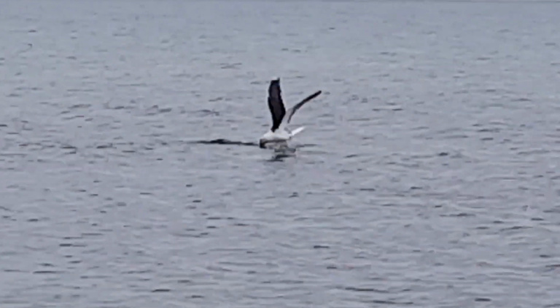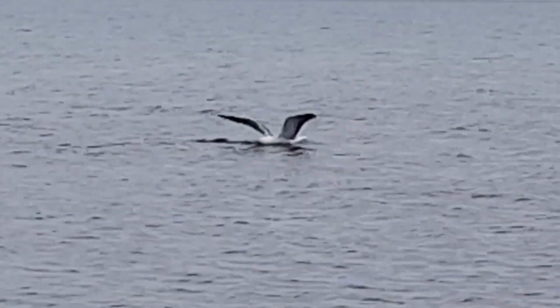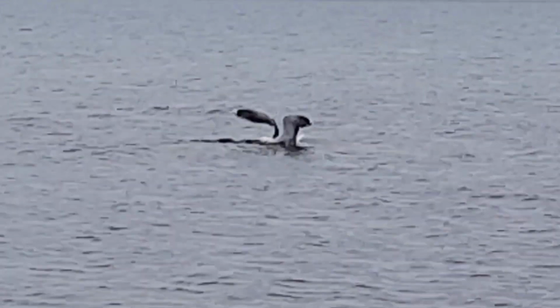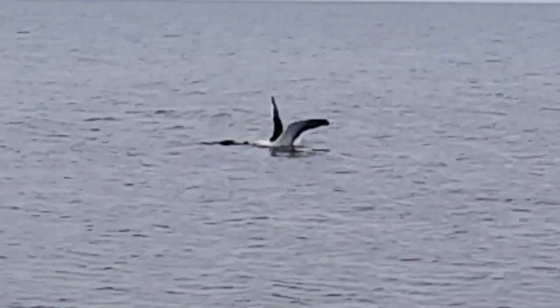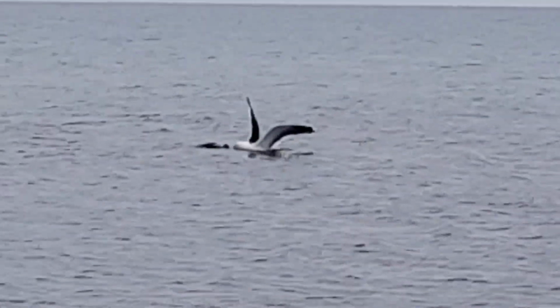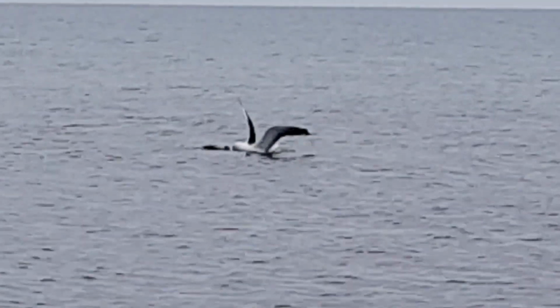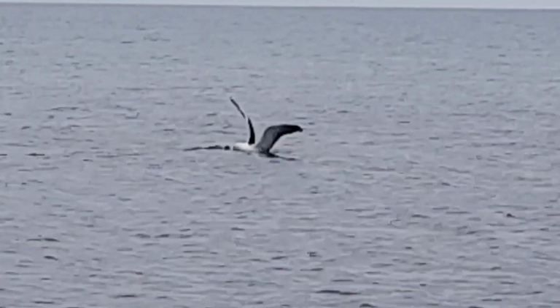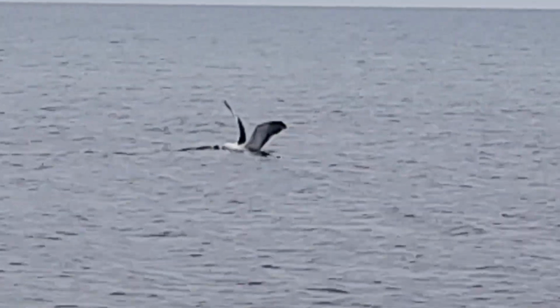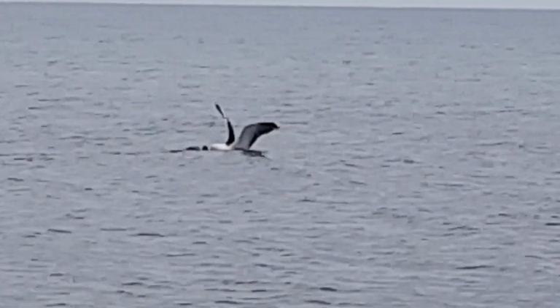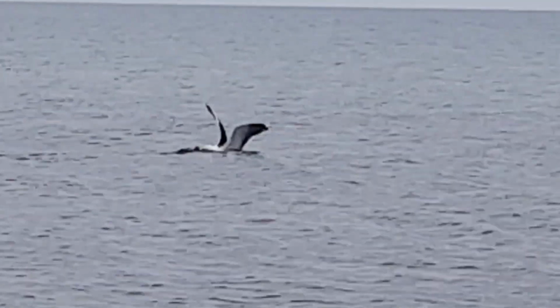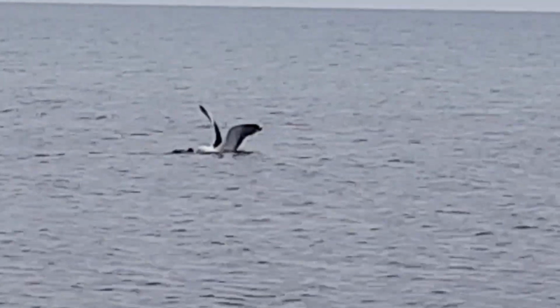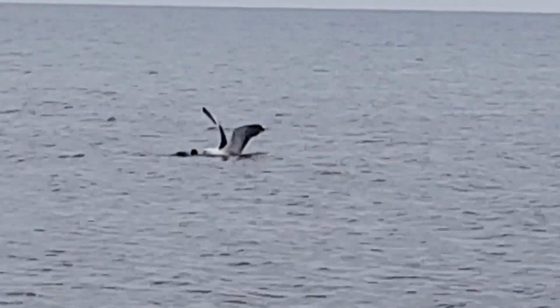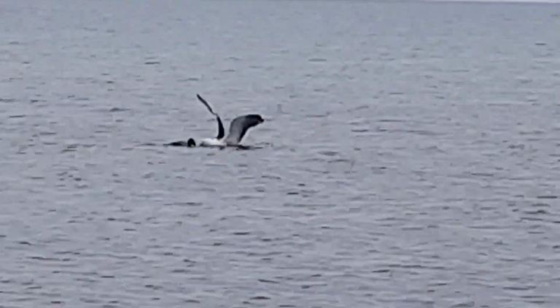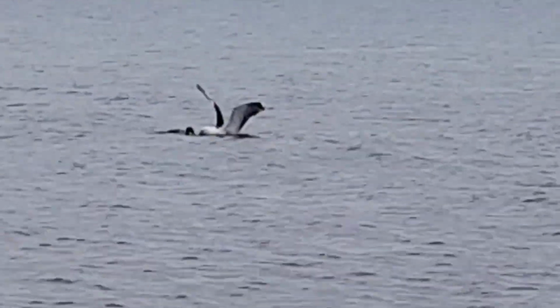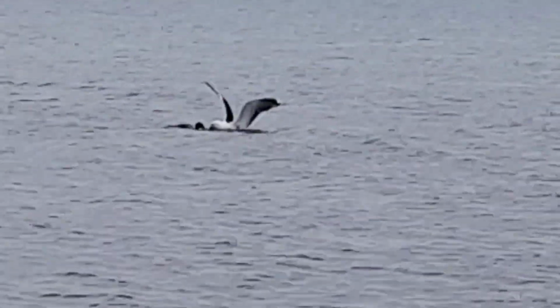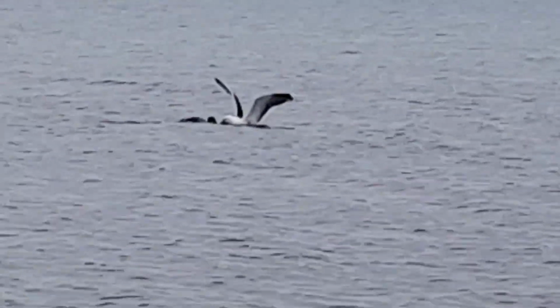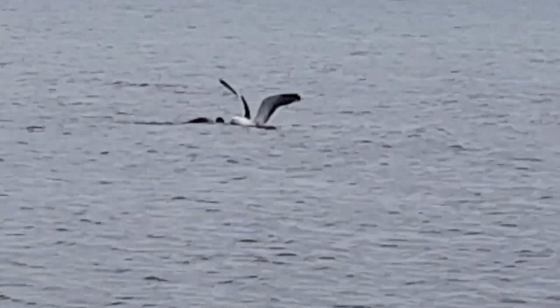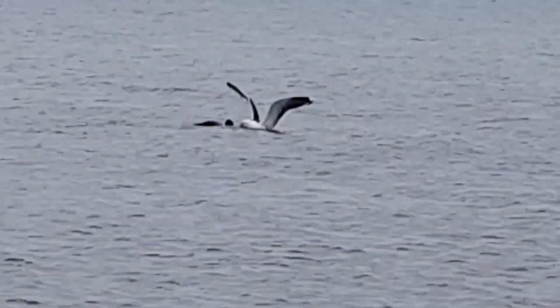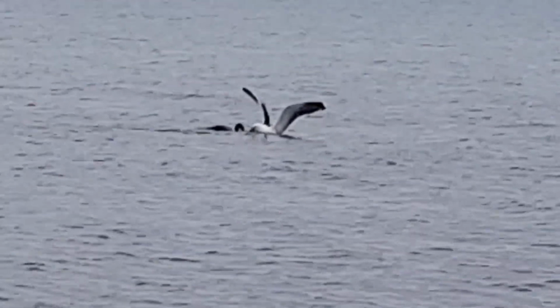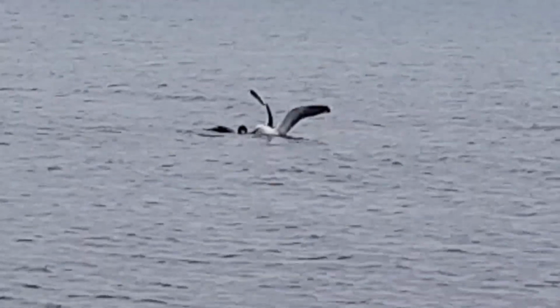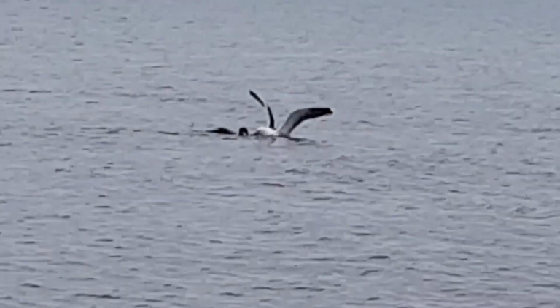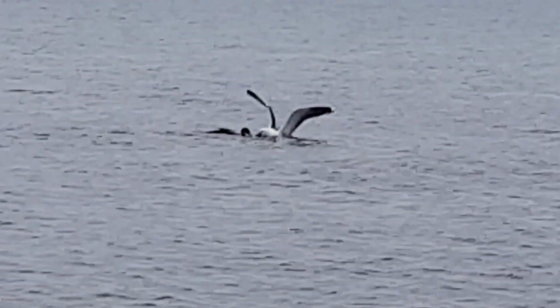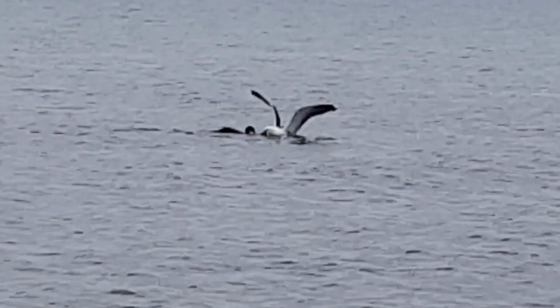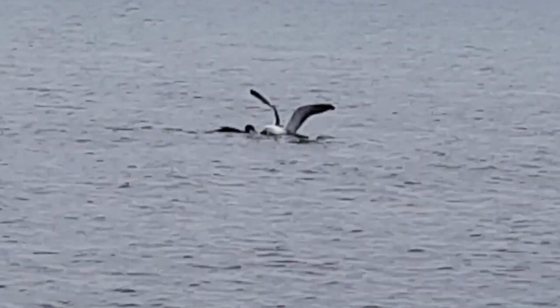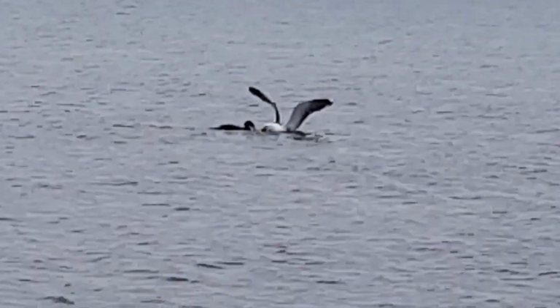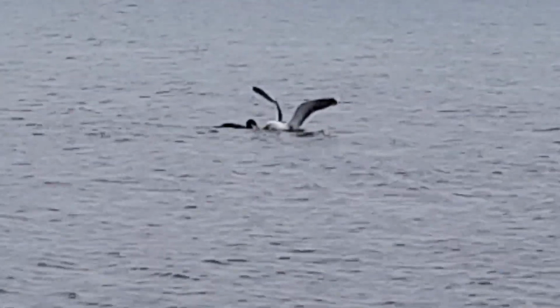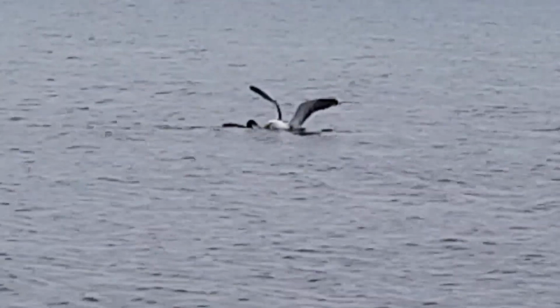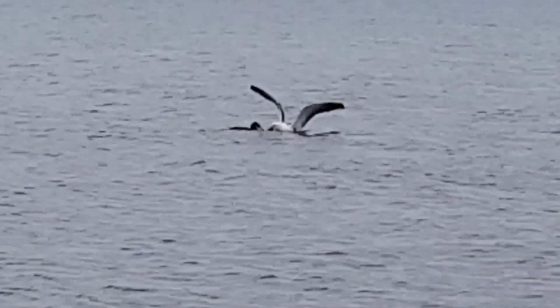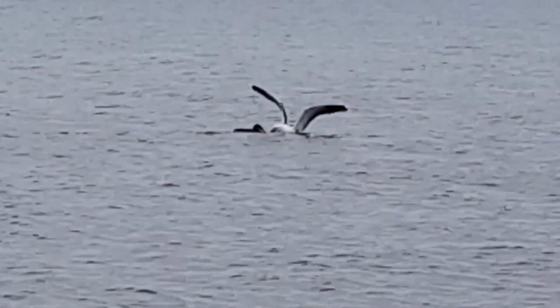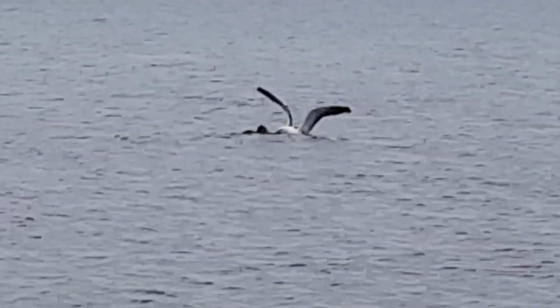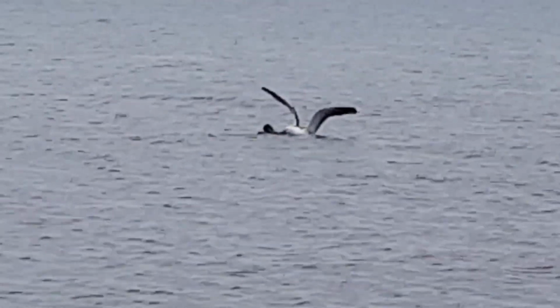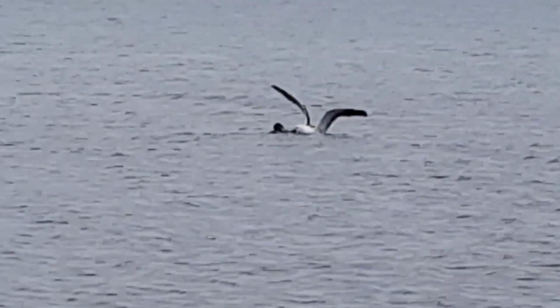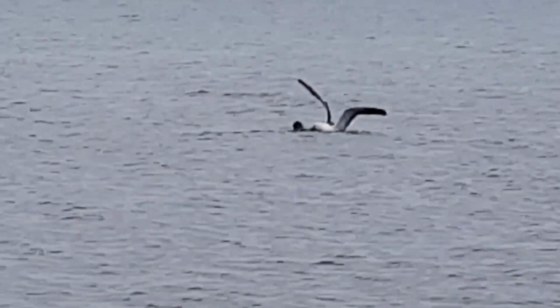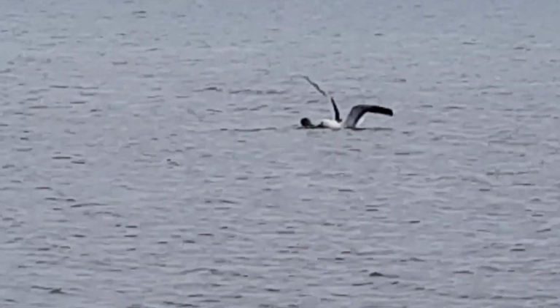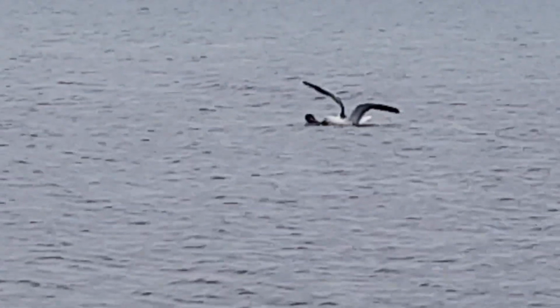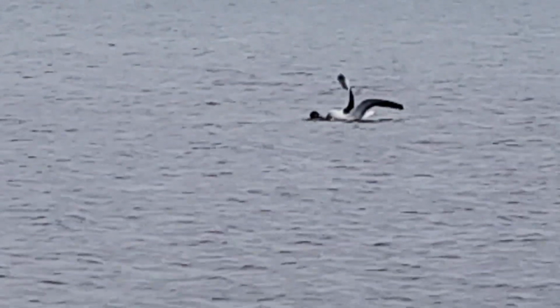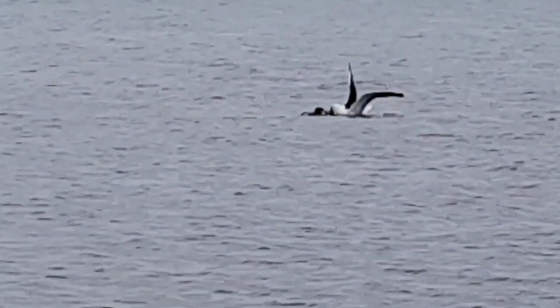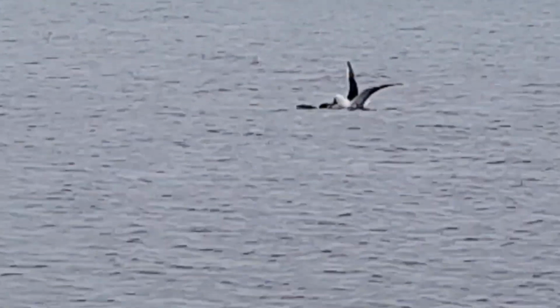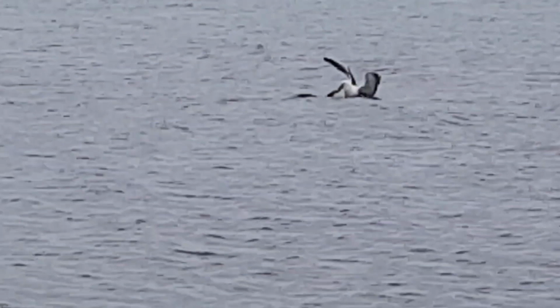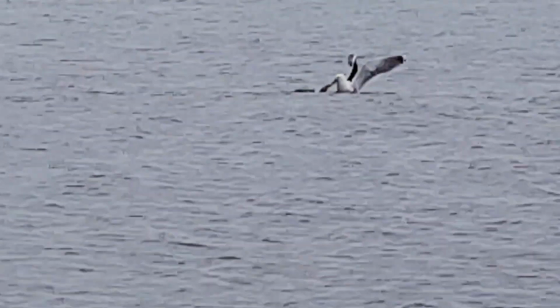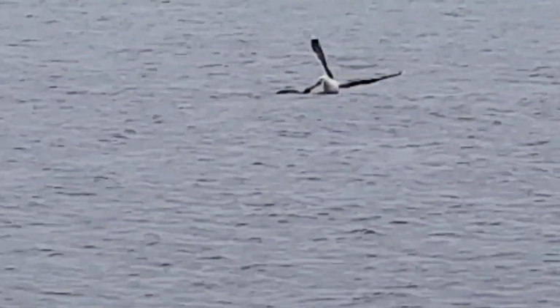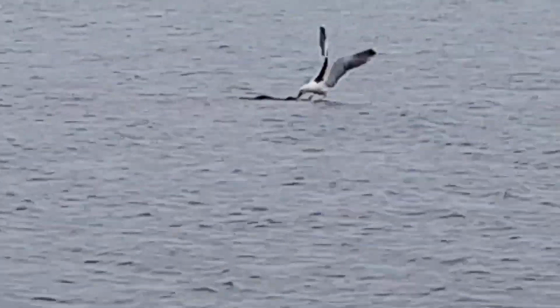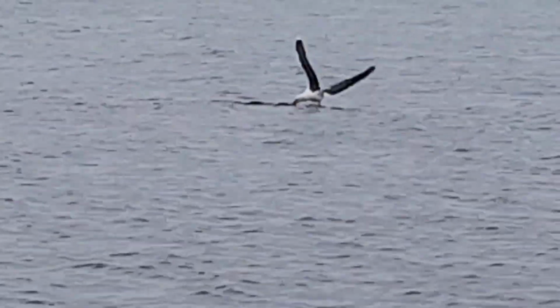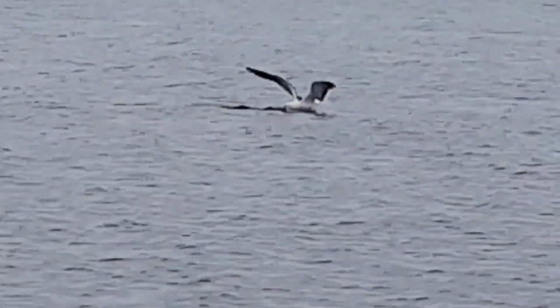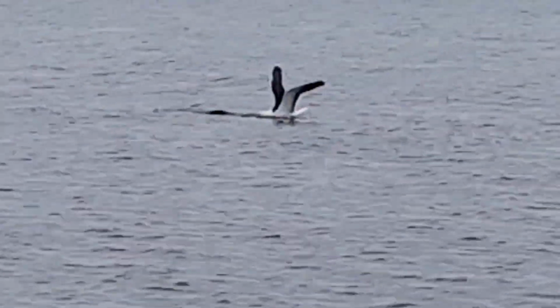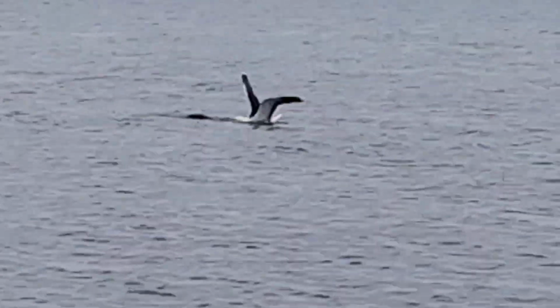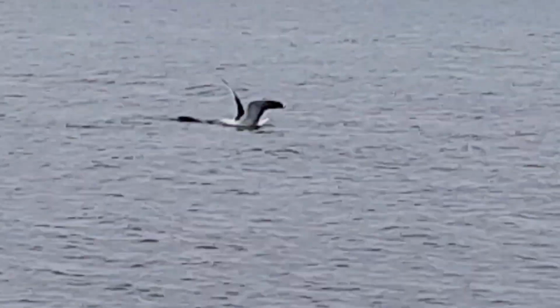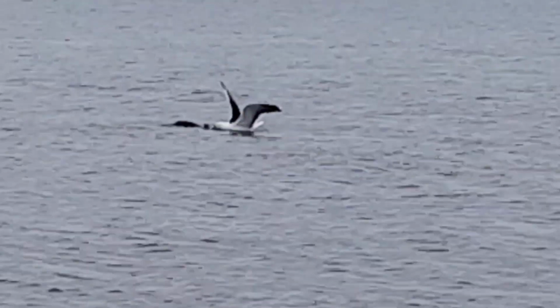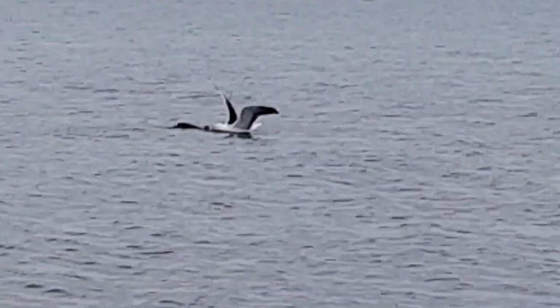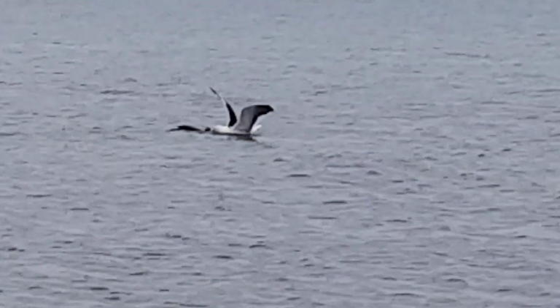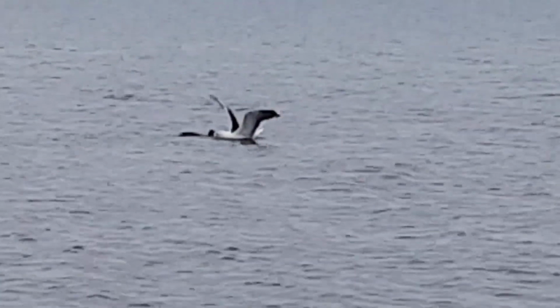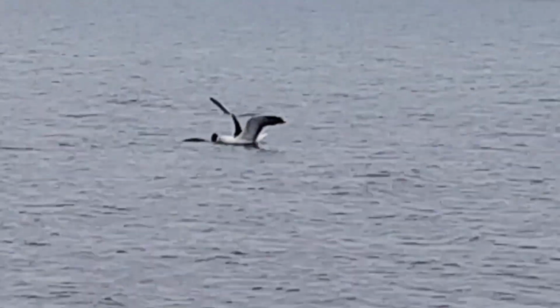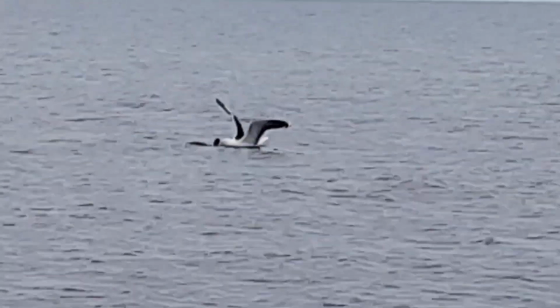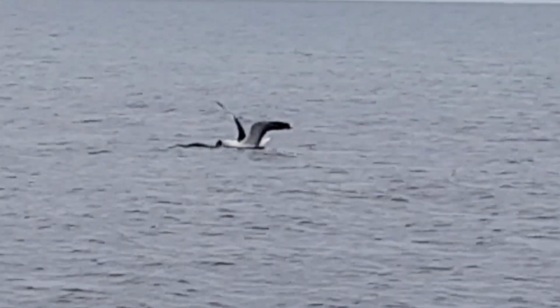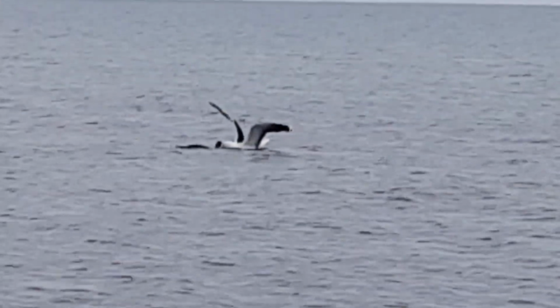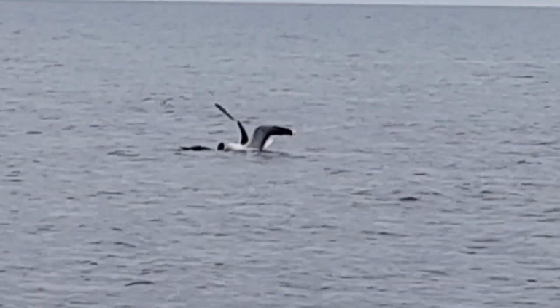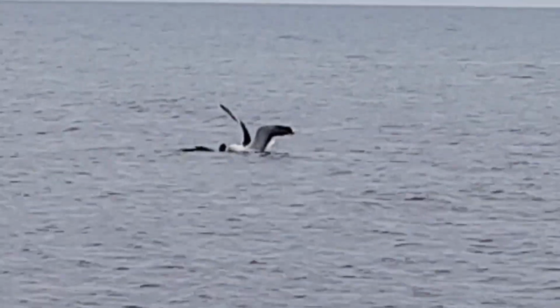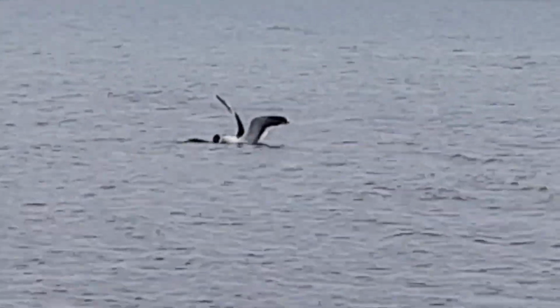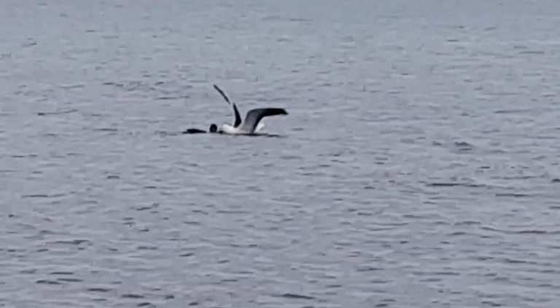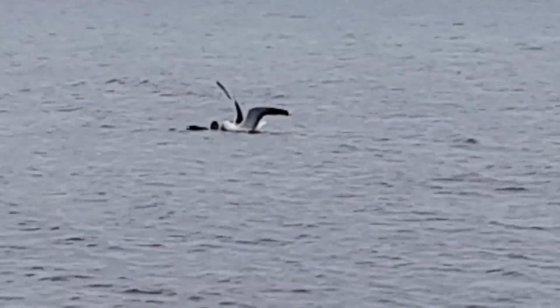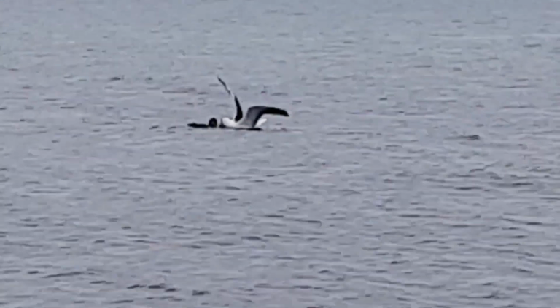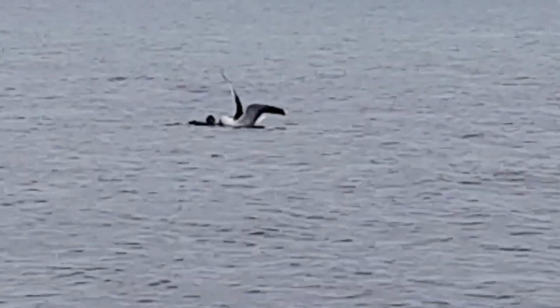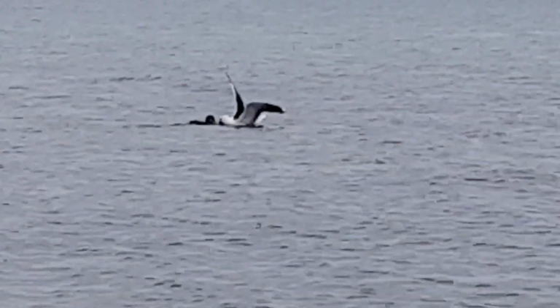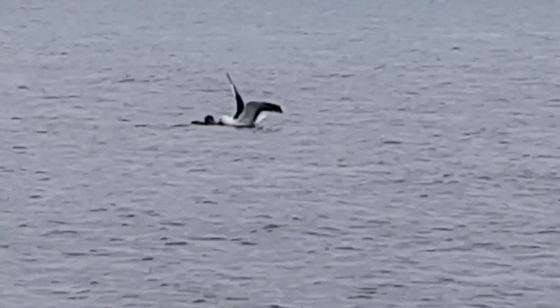I was surprised to see this shag and seagull fighting over a meal. After a closer look, I managed to find out that they were fighting over a top knot.